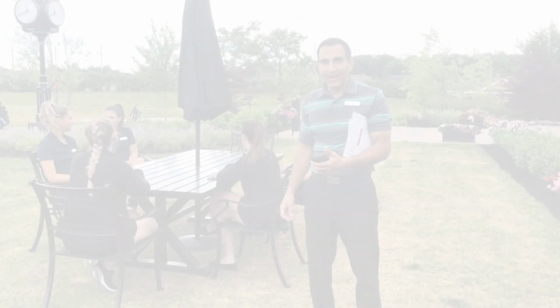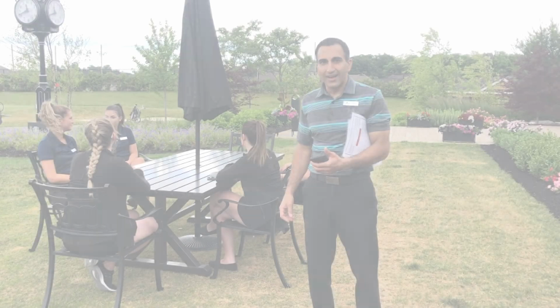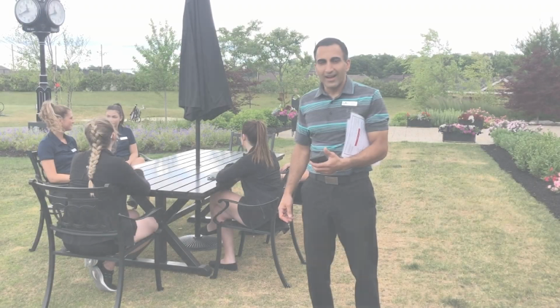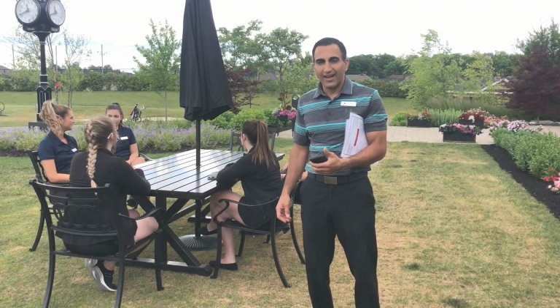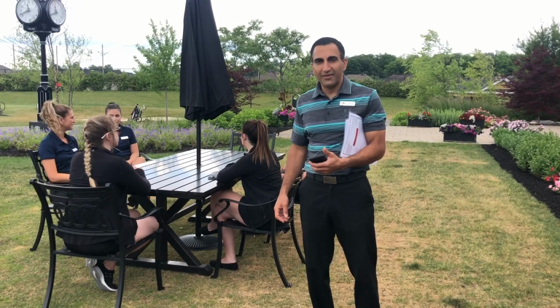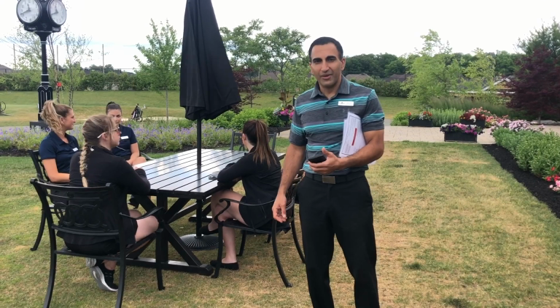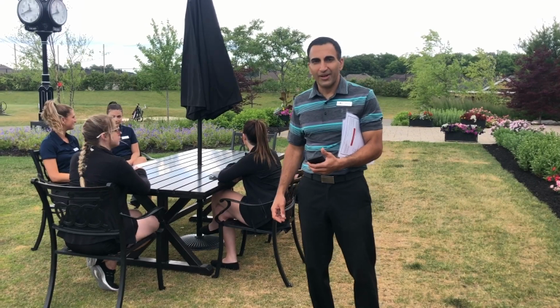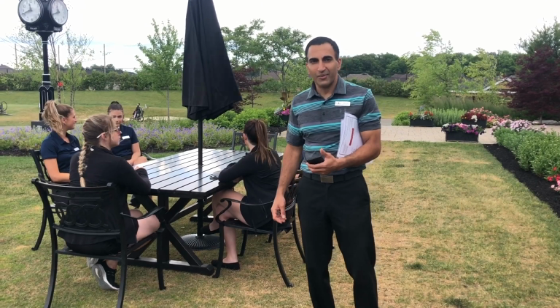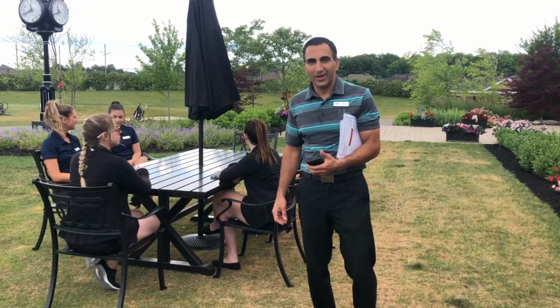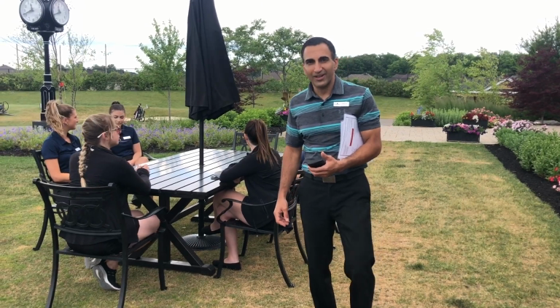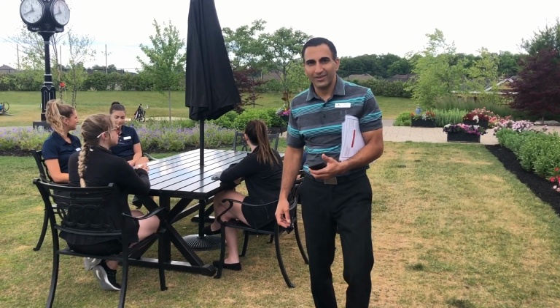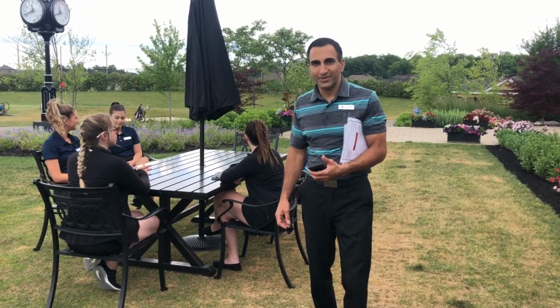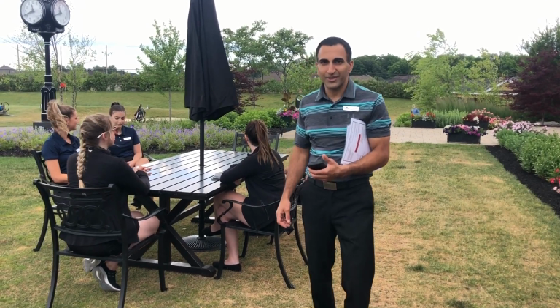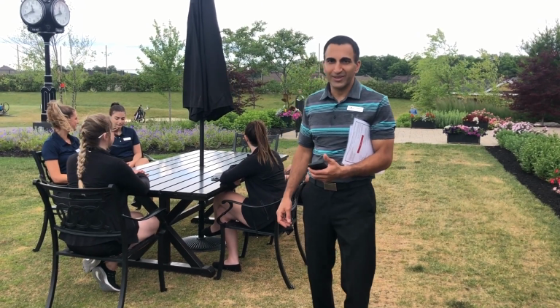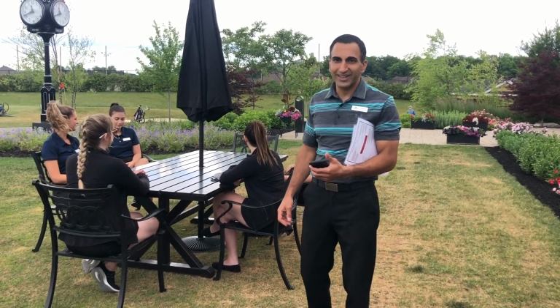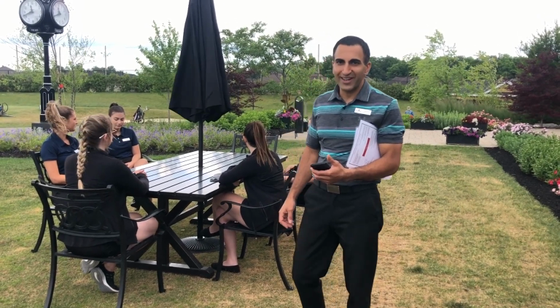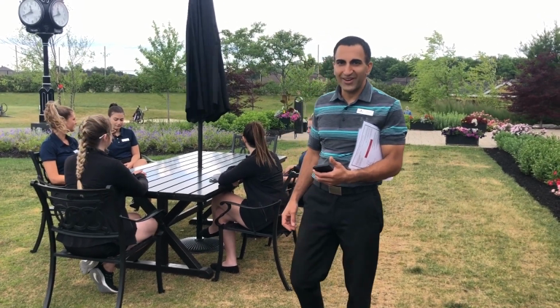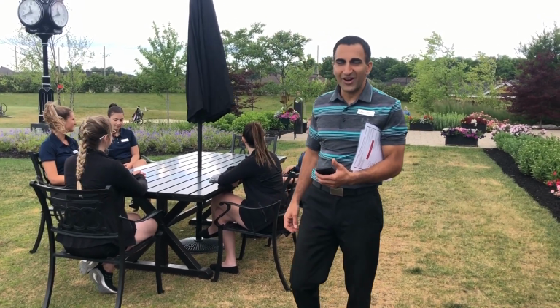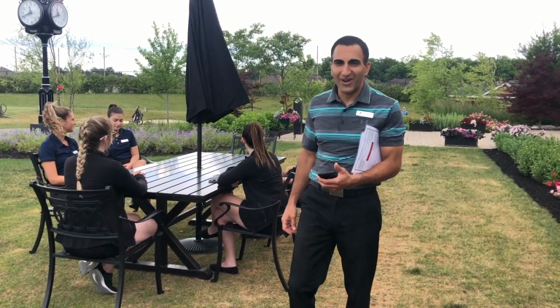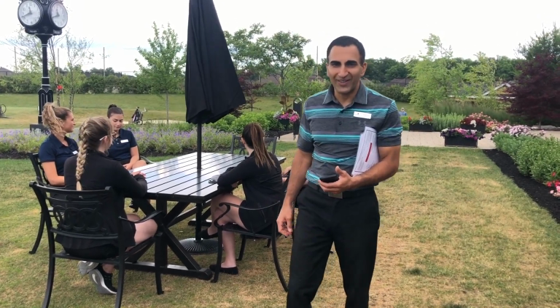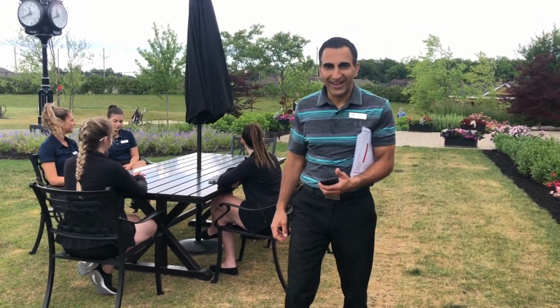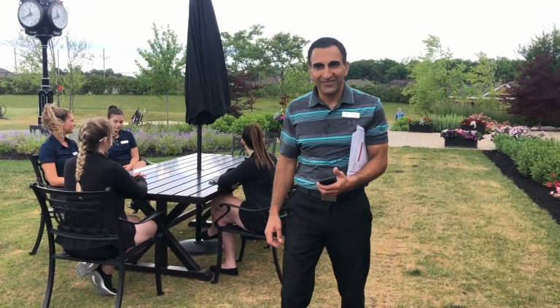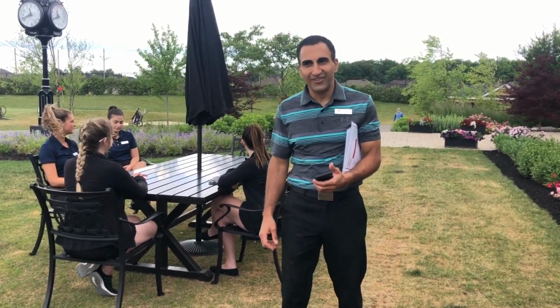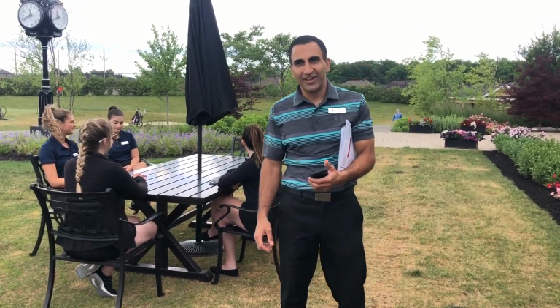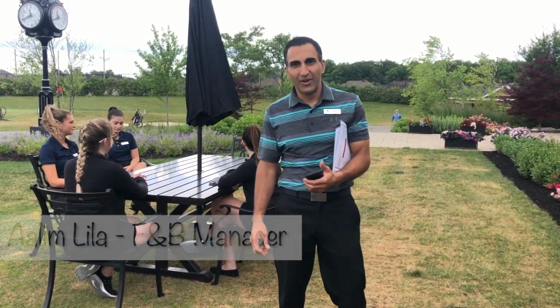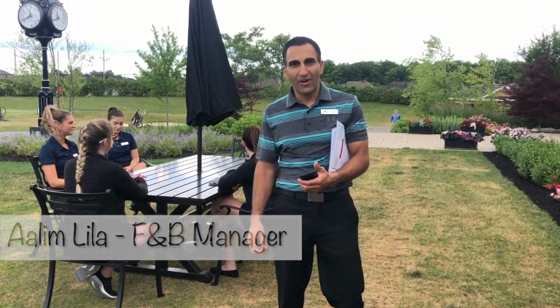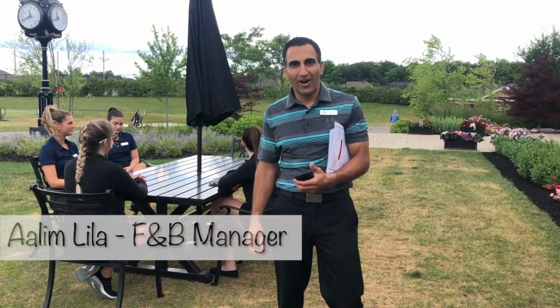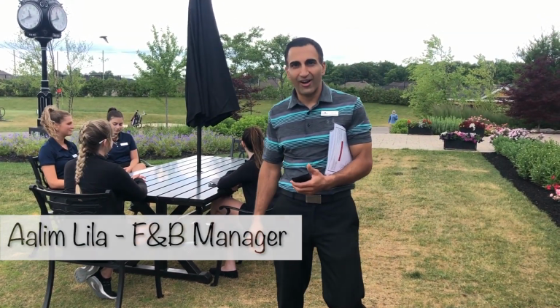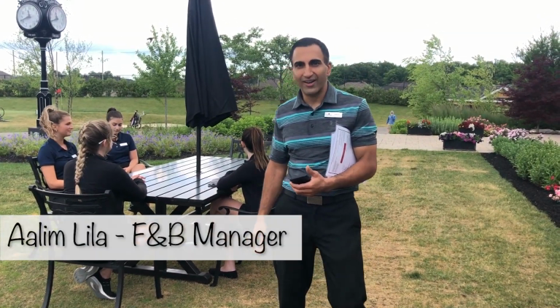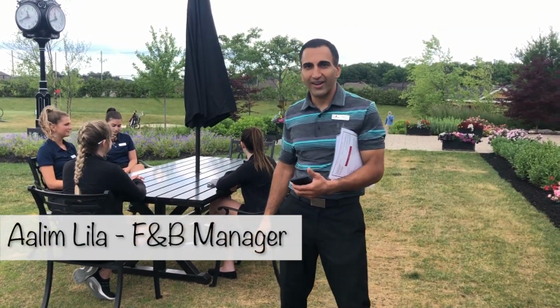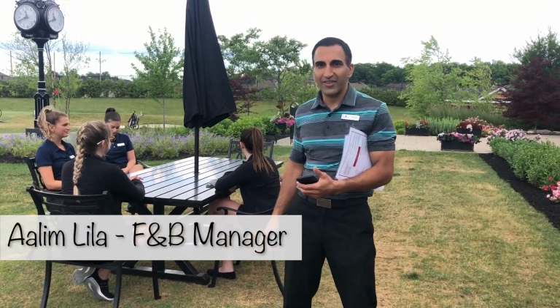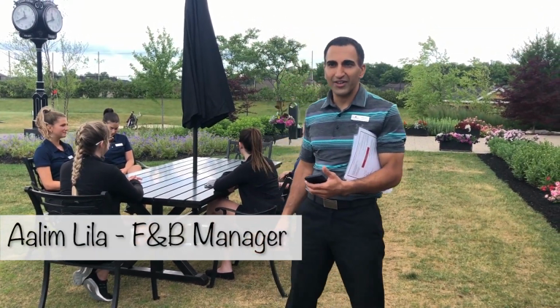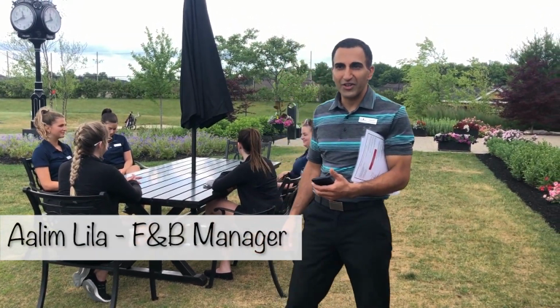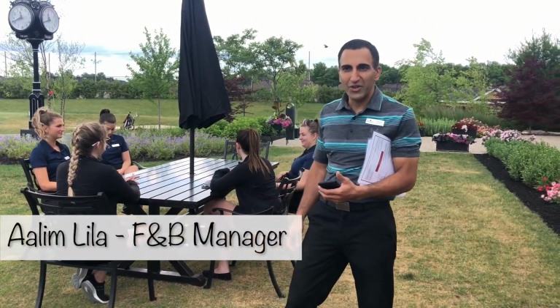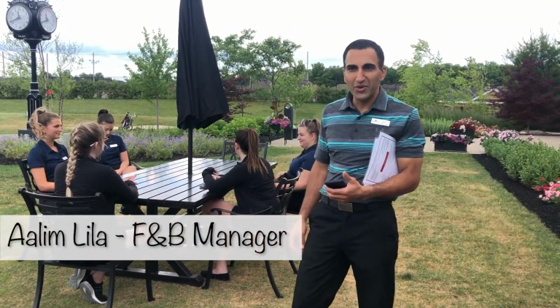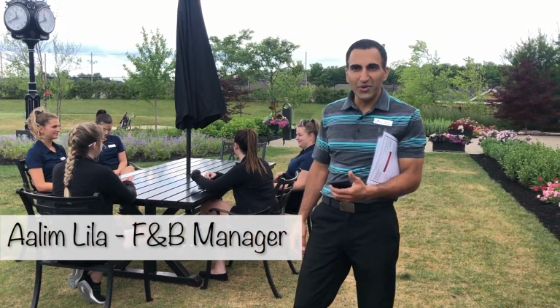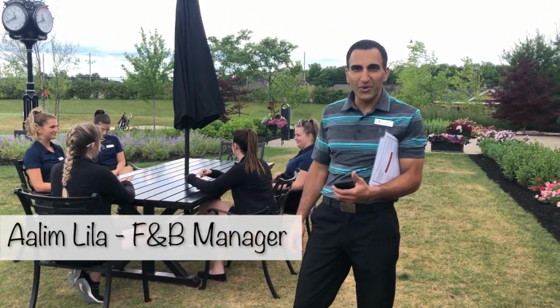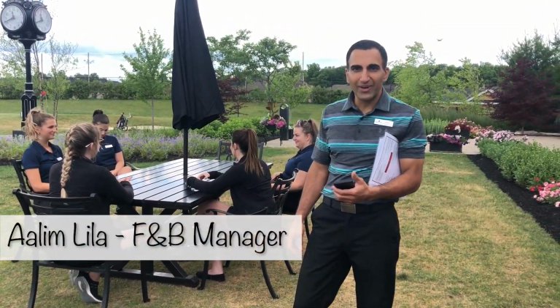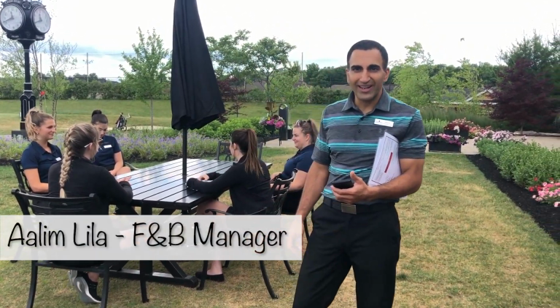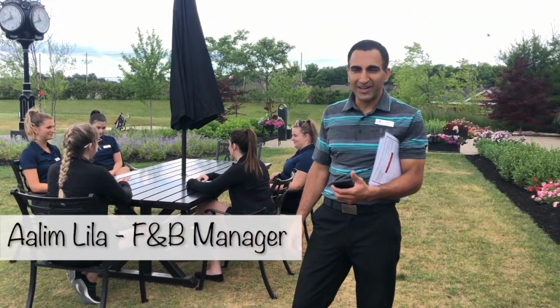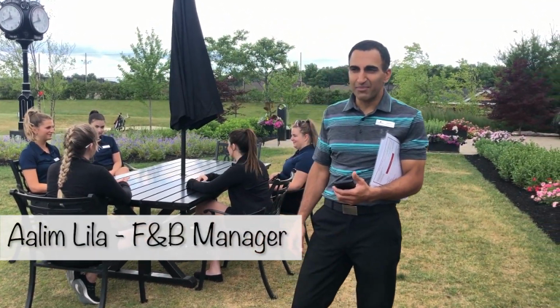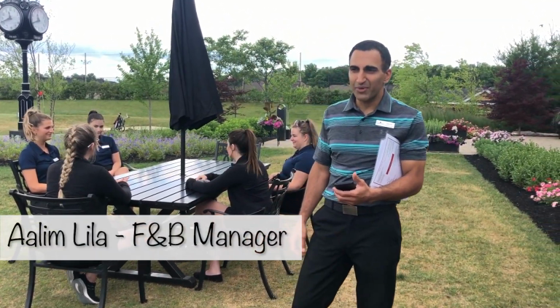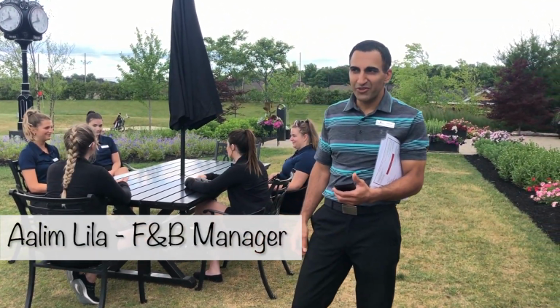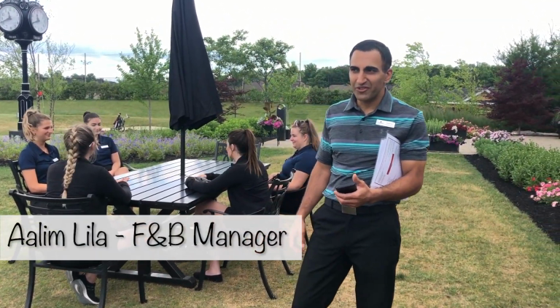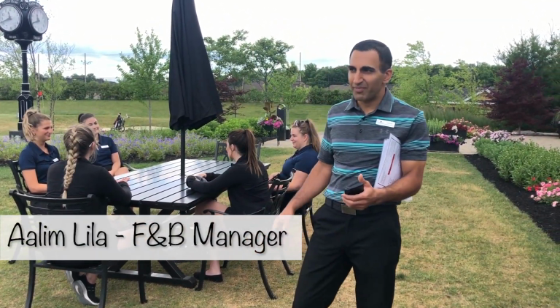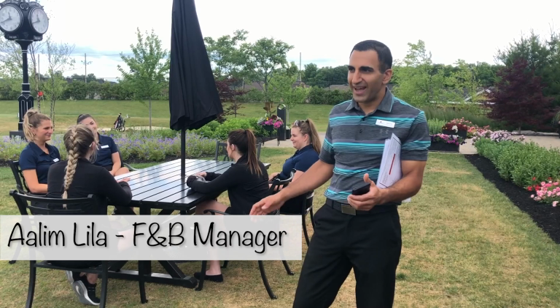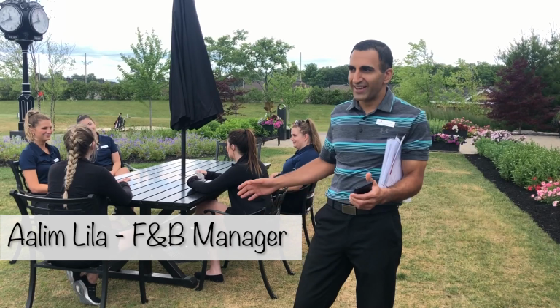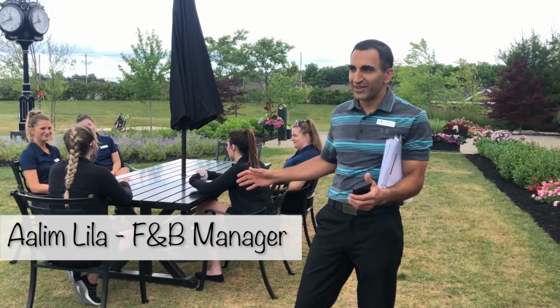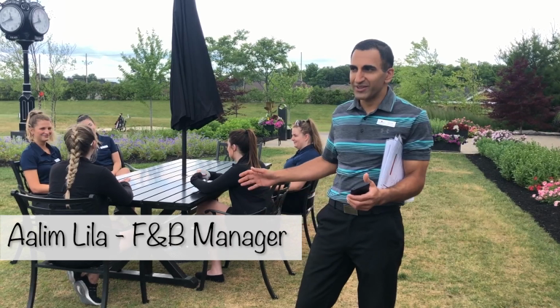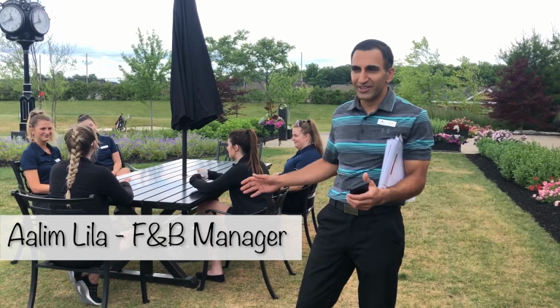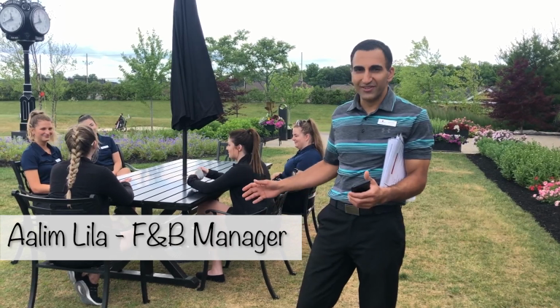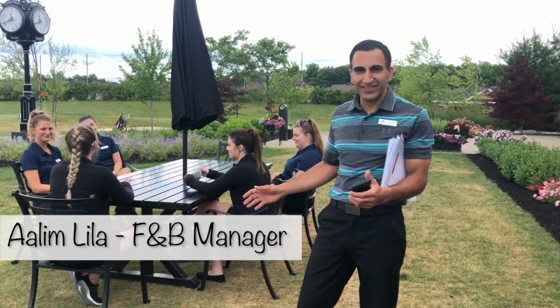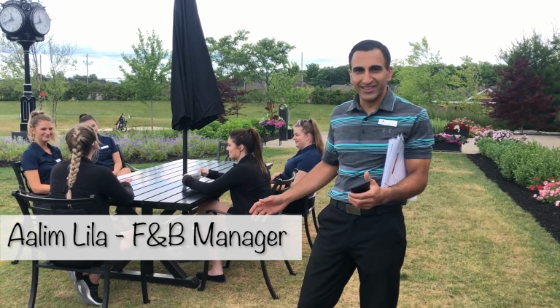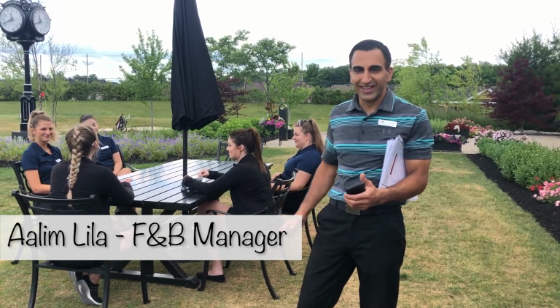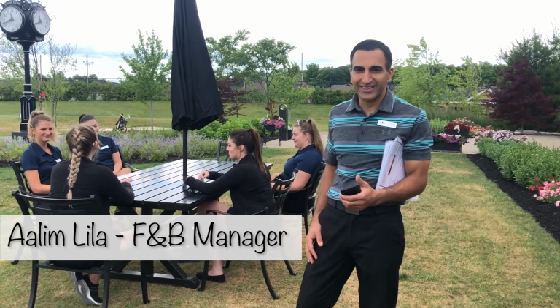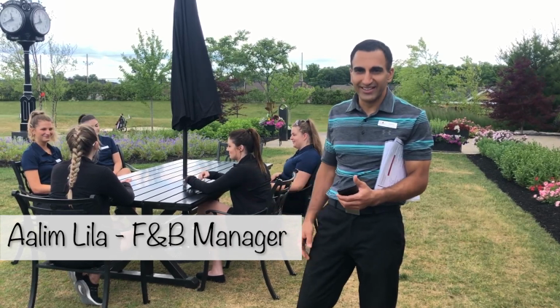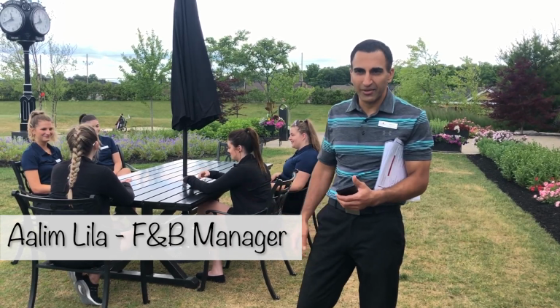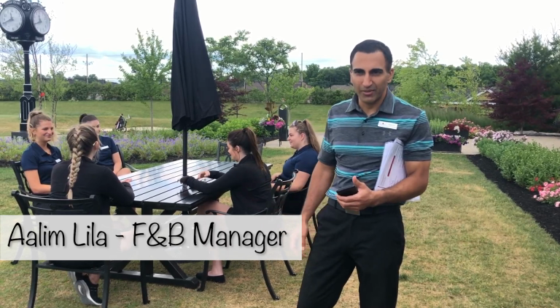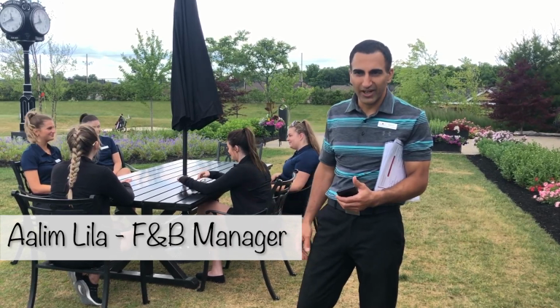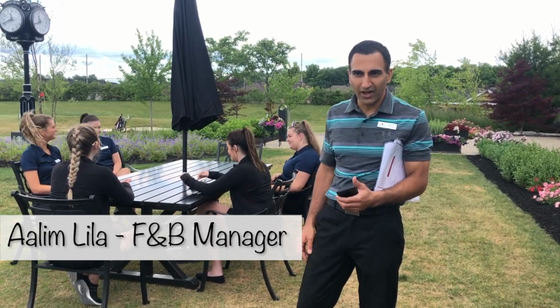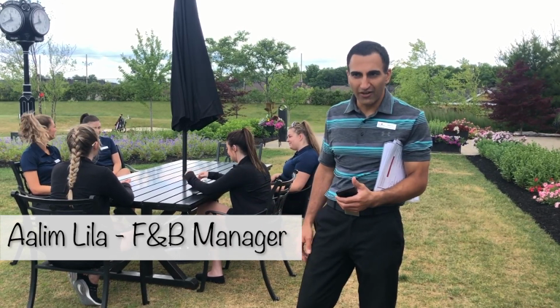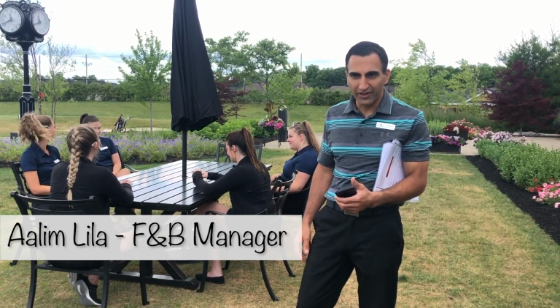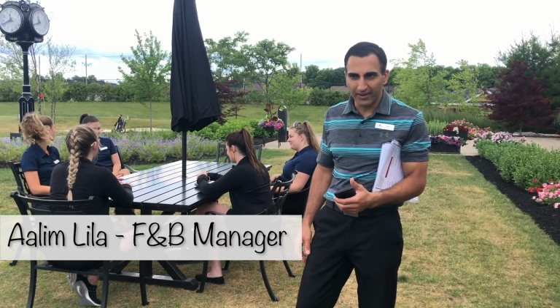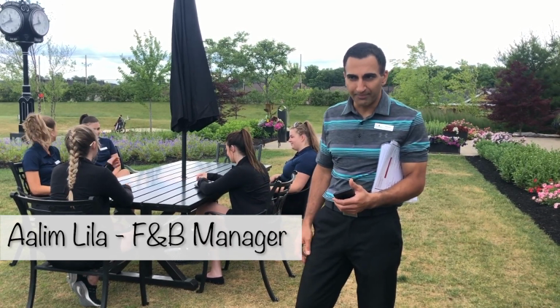Hi everyone, welcome to another online video on the new and improved patio service here at Cedar Bray Golf Club.